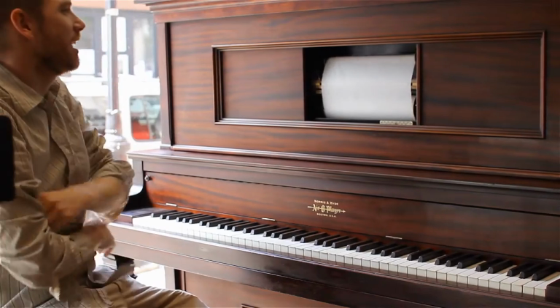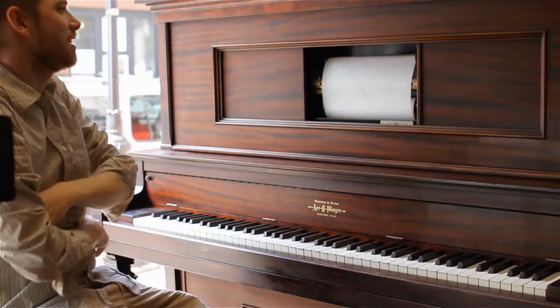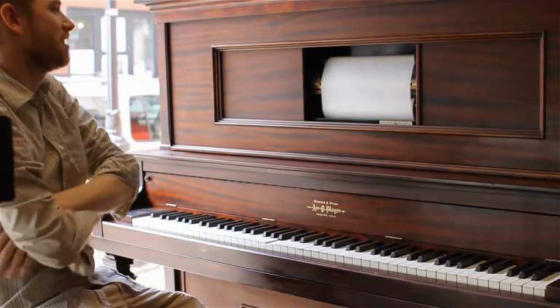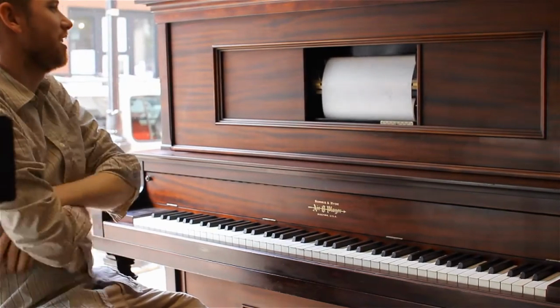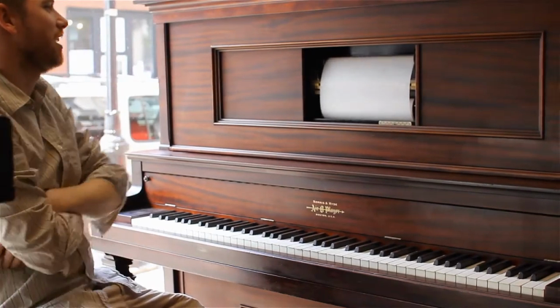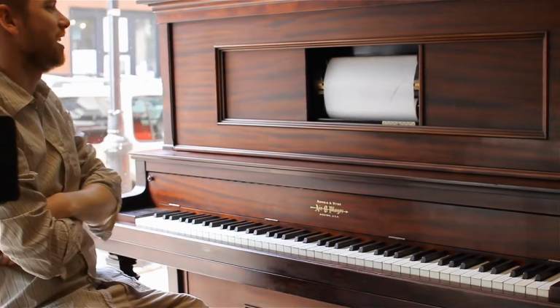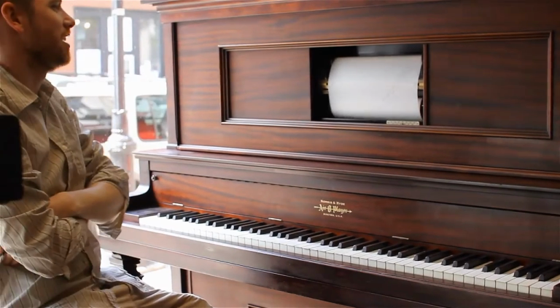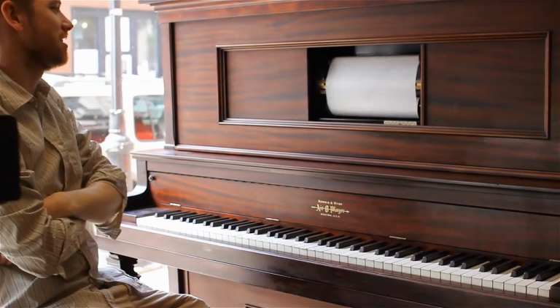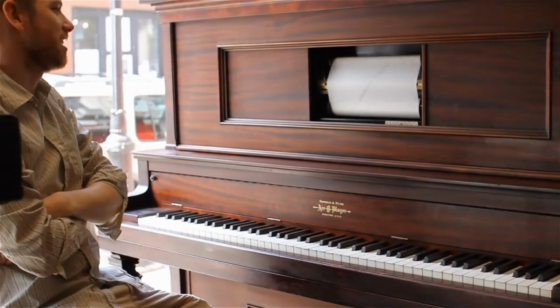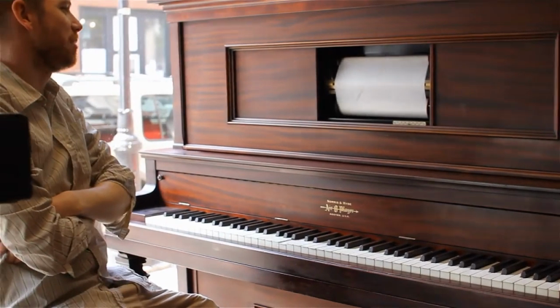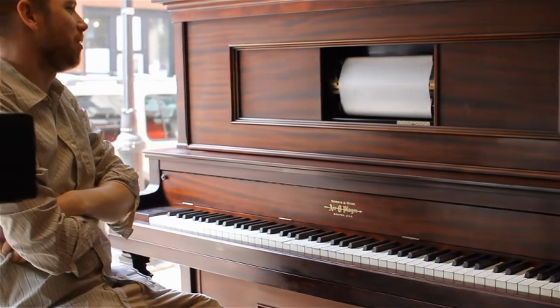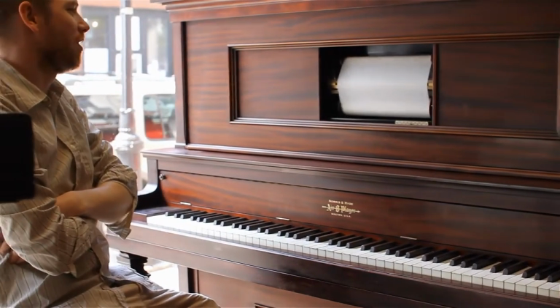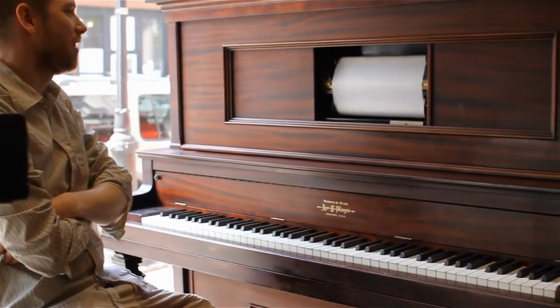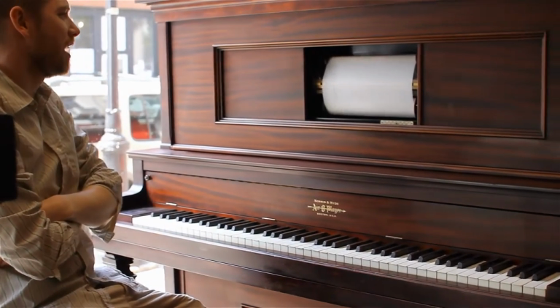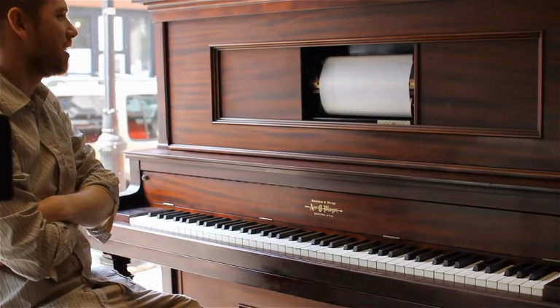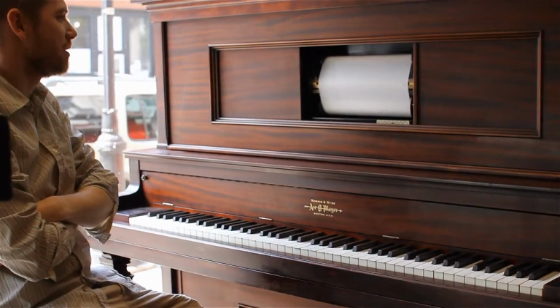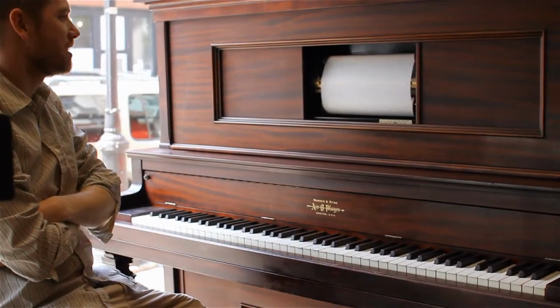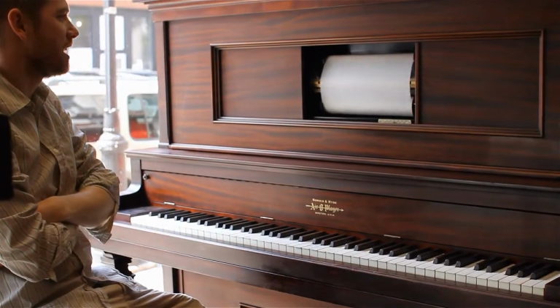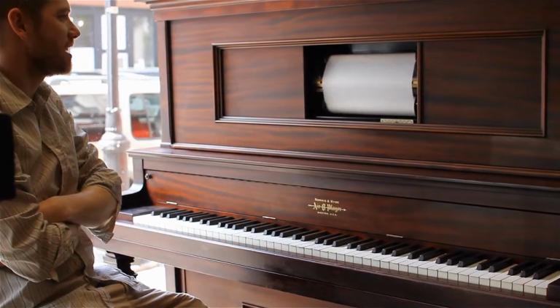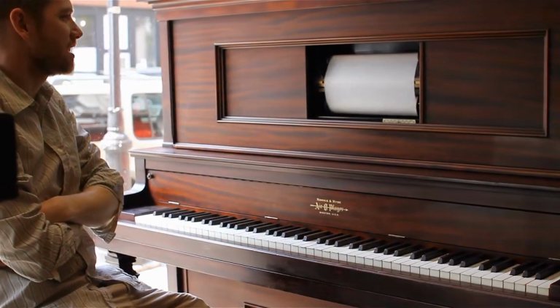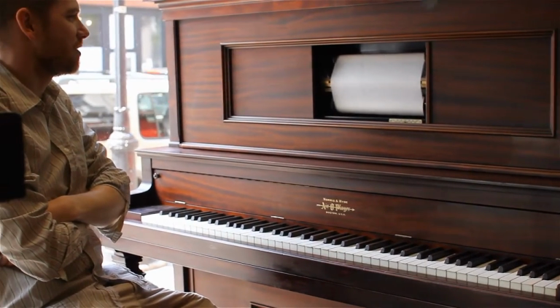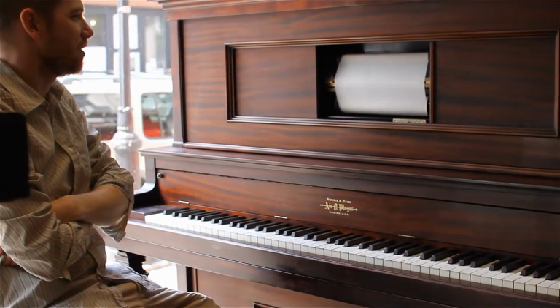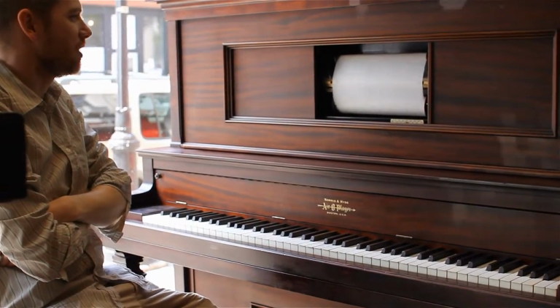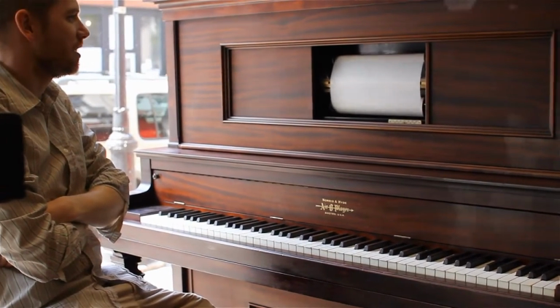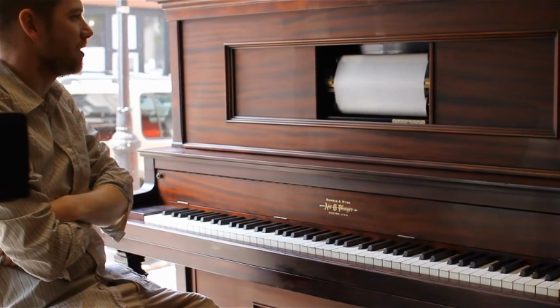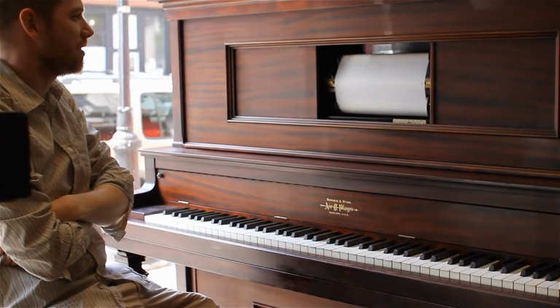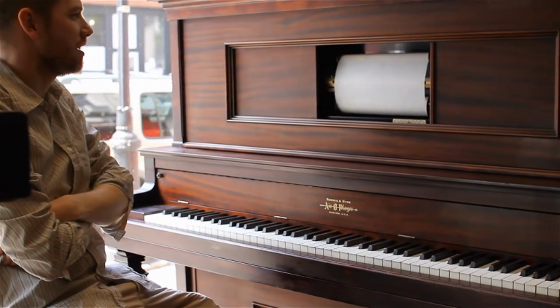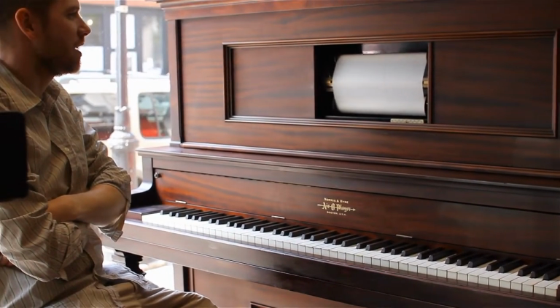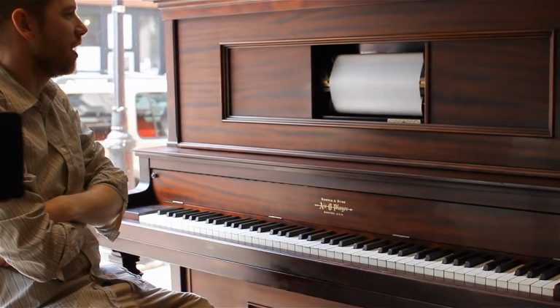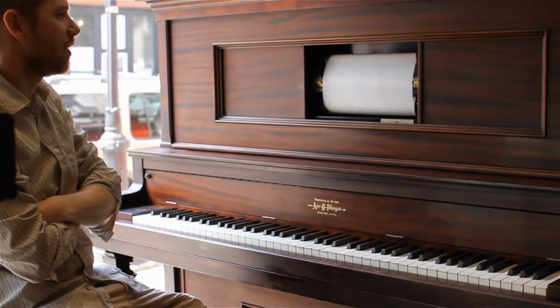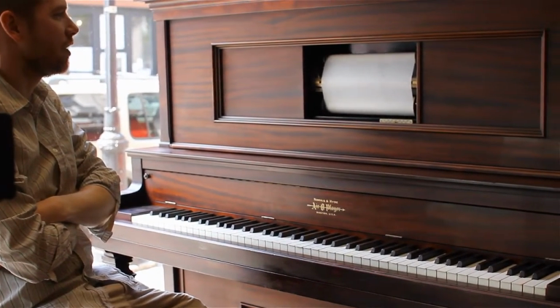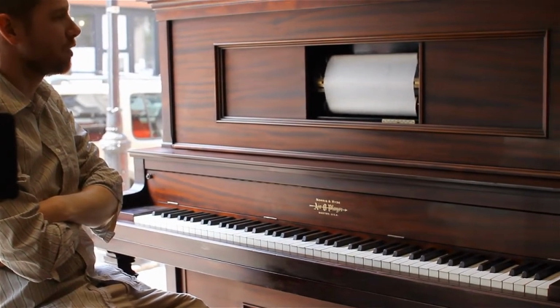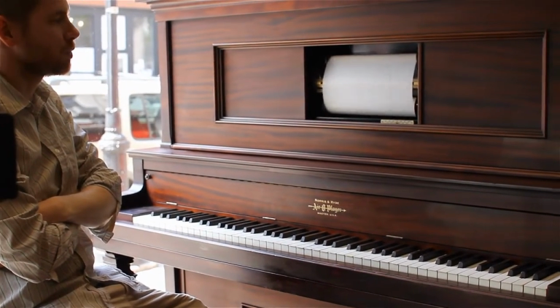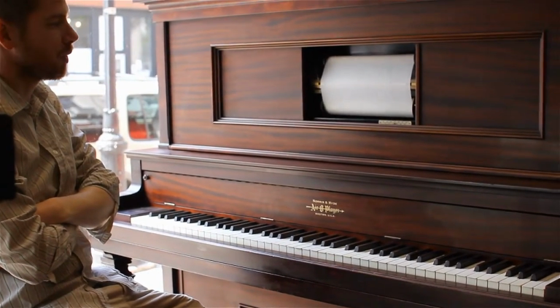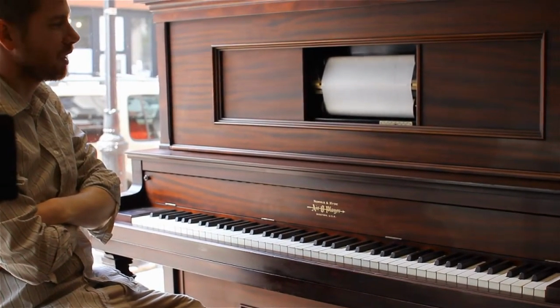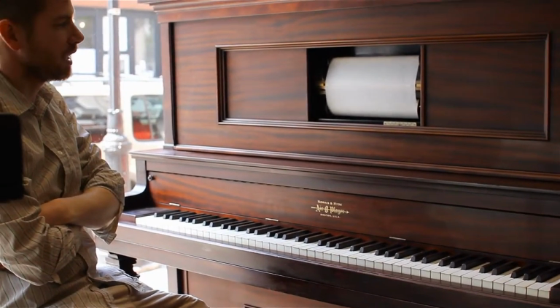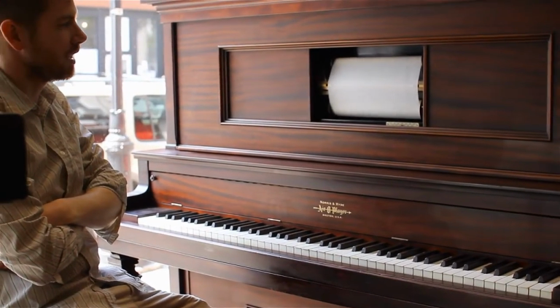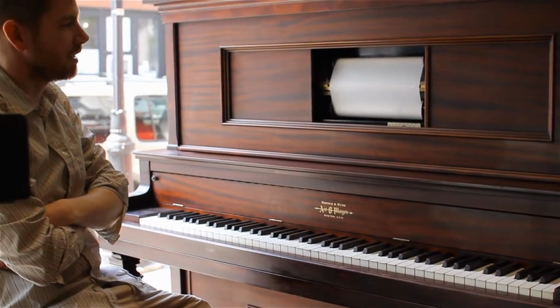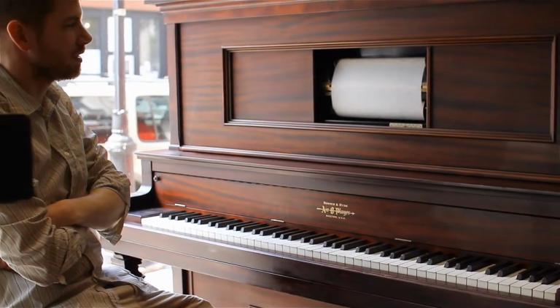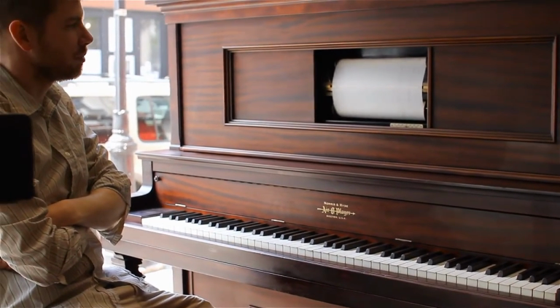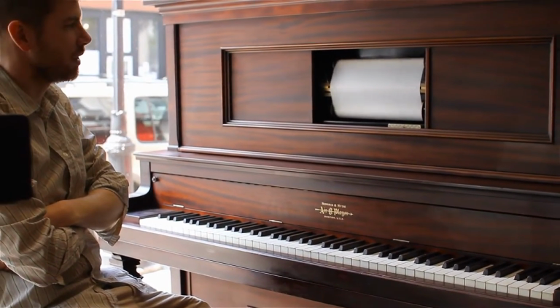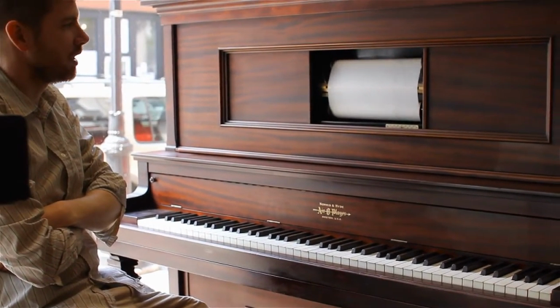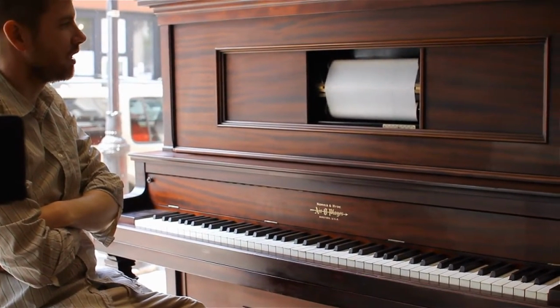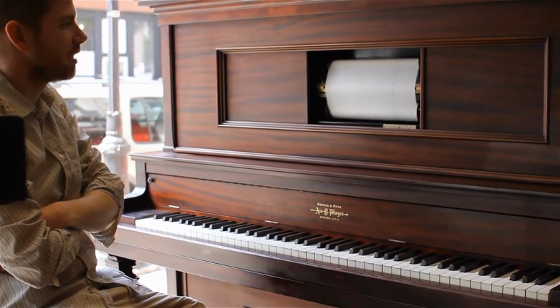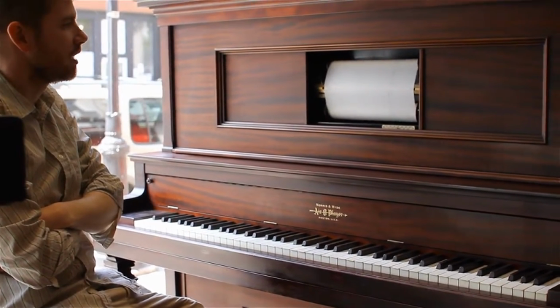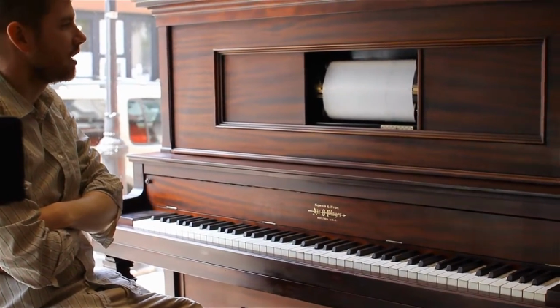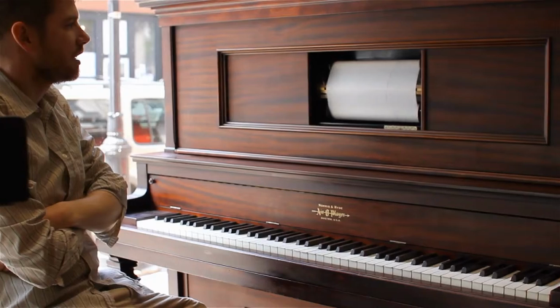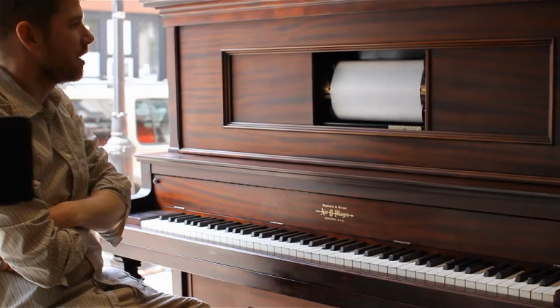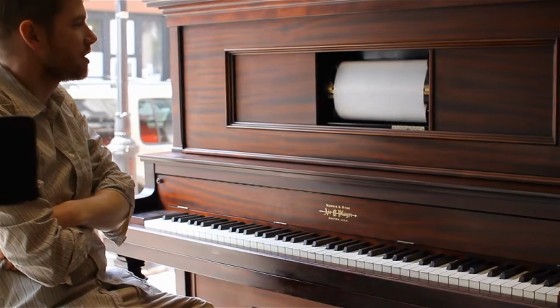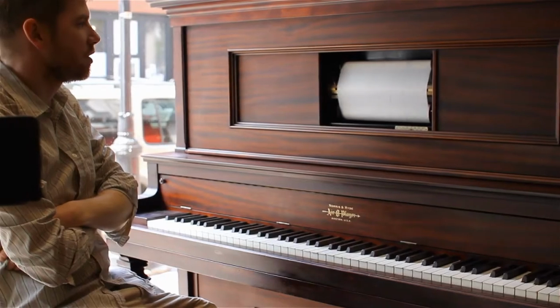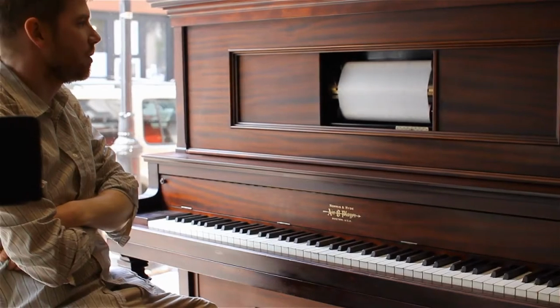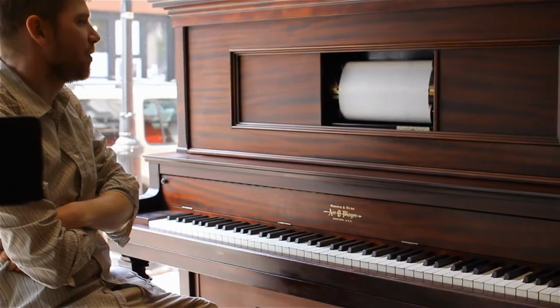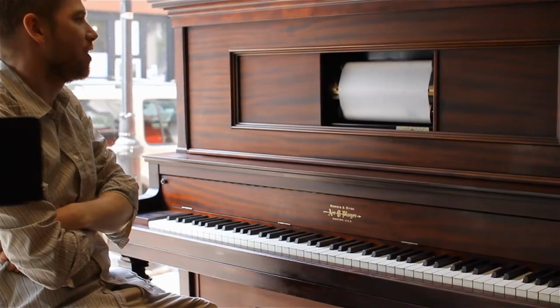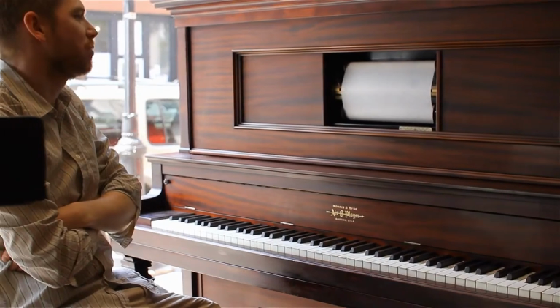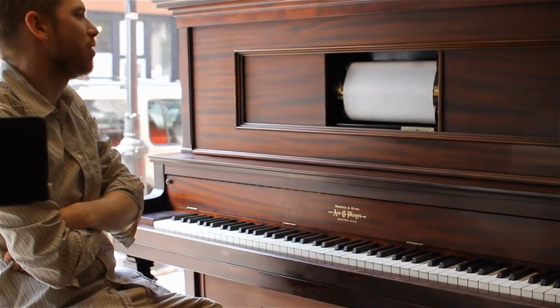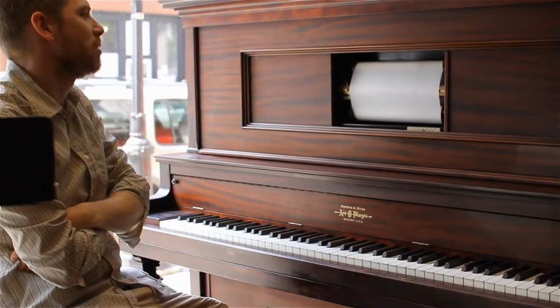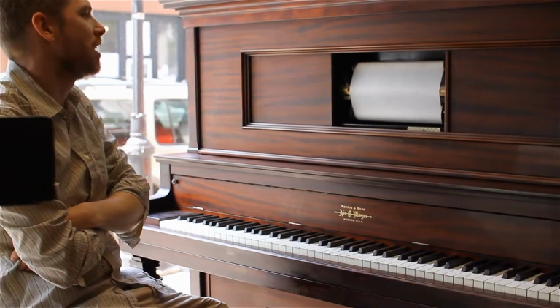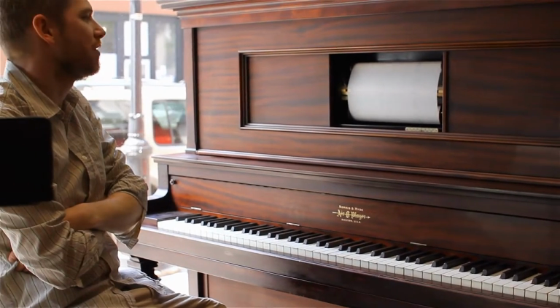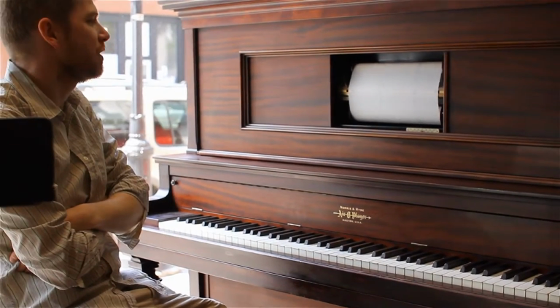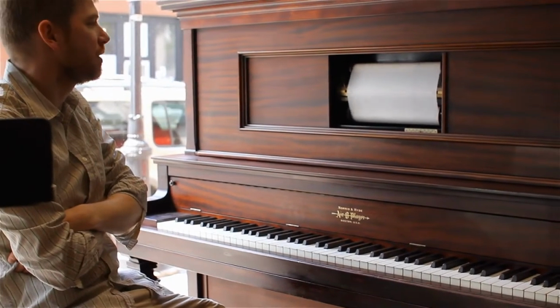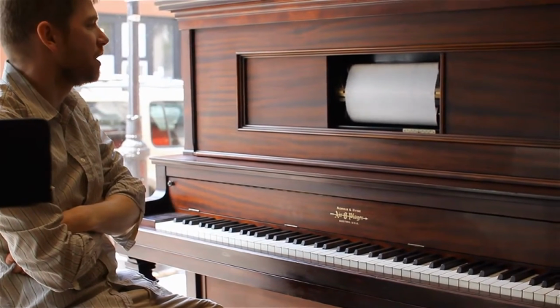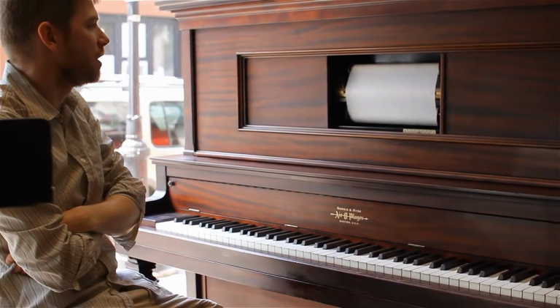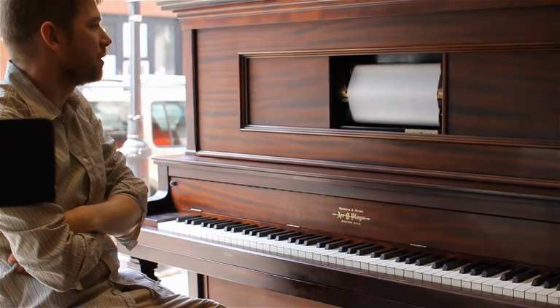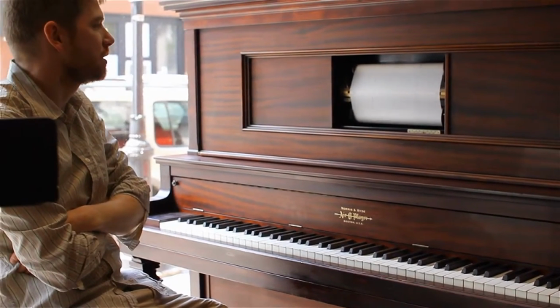That's an example of how you would test a roll, and you can see all the notes work on this. But there's room for improvement on a few of the notes.